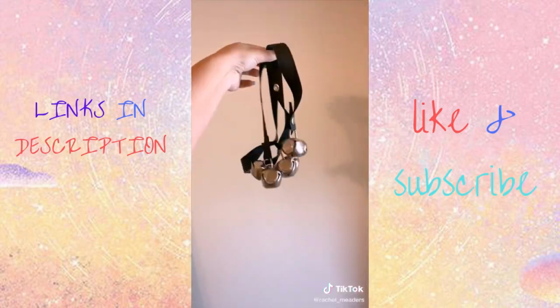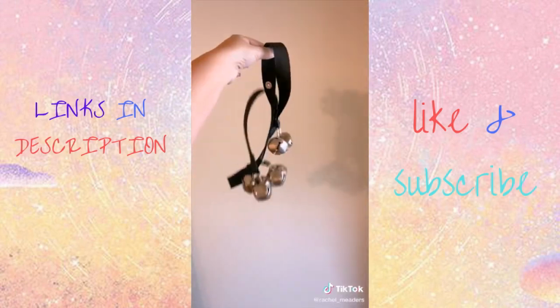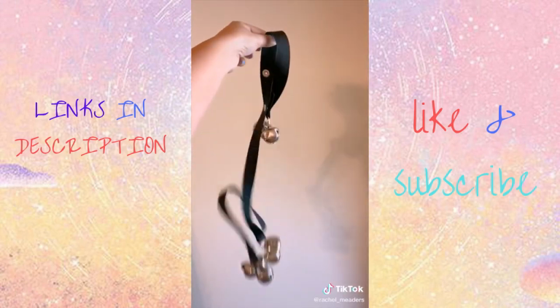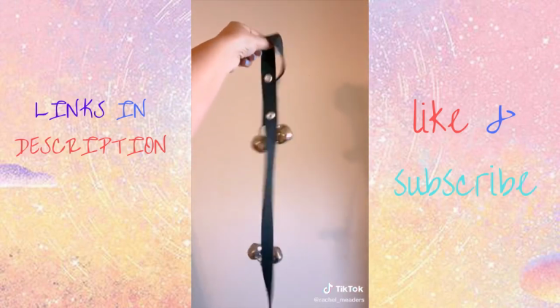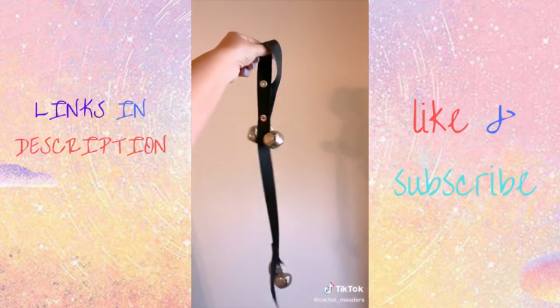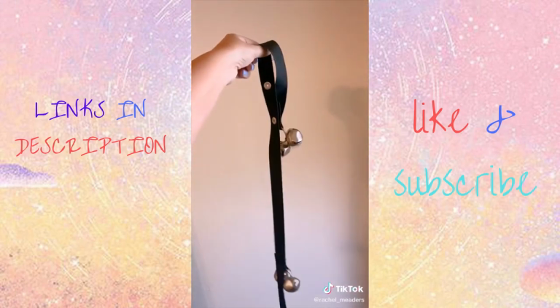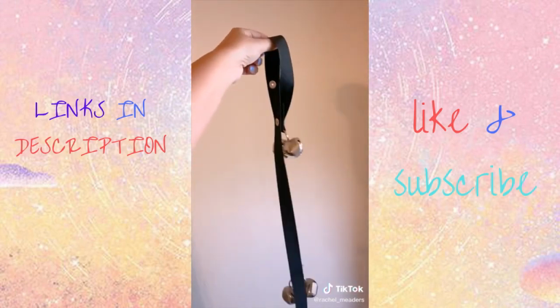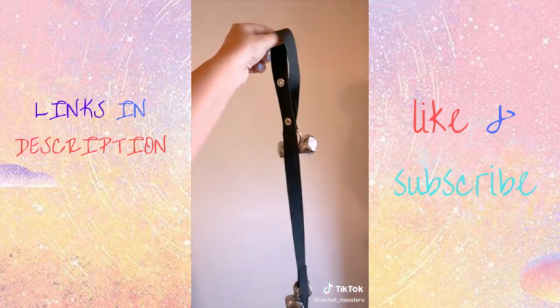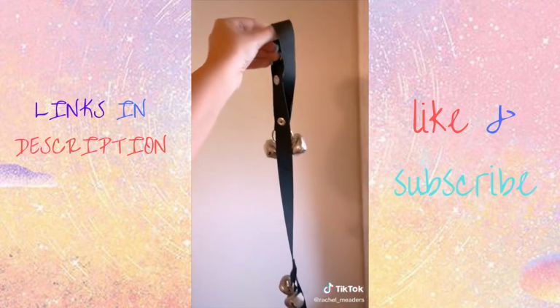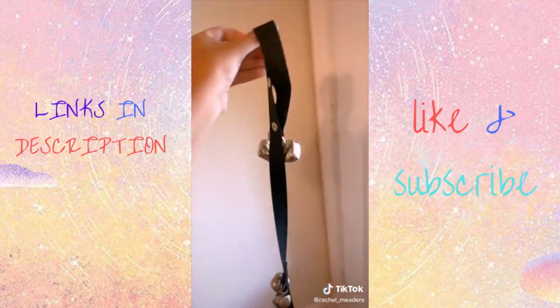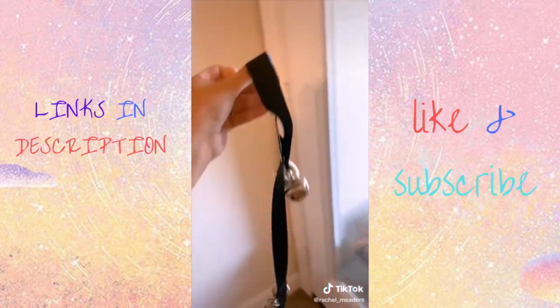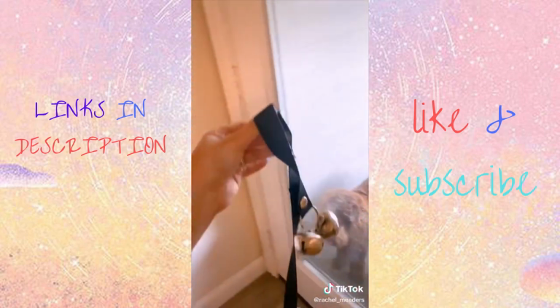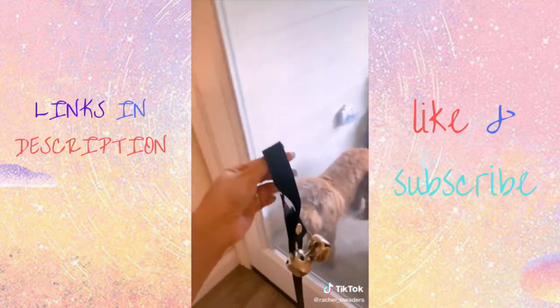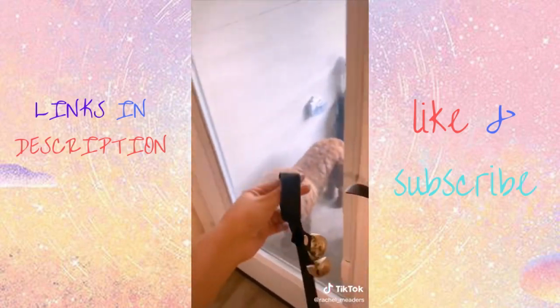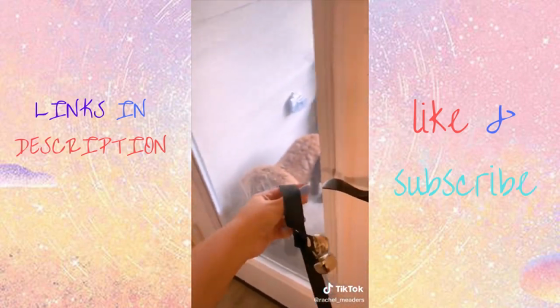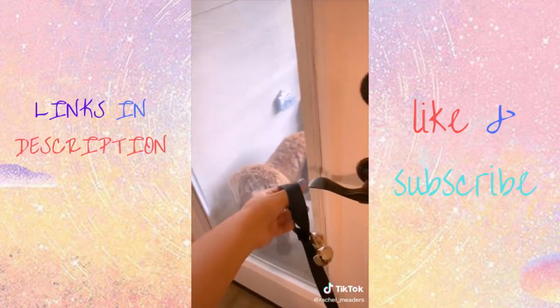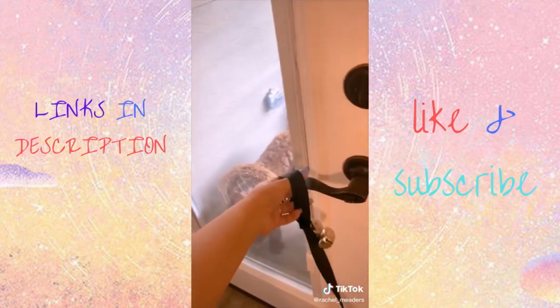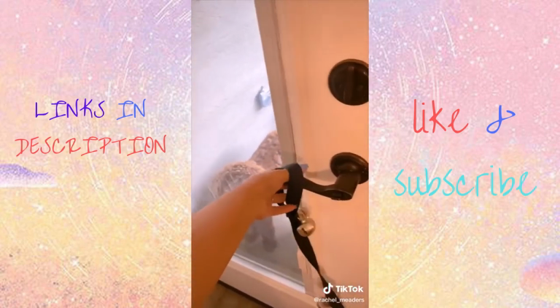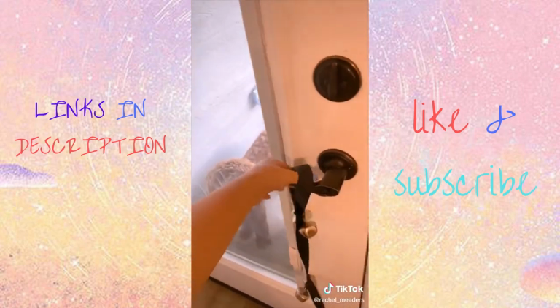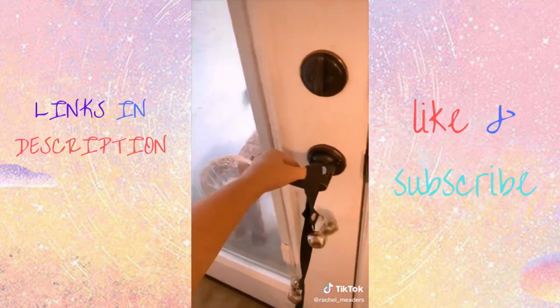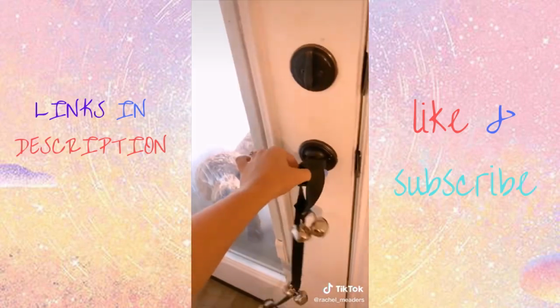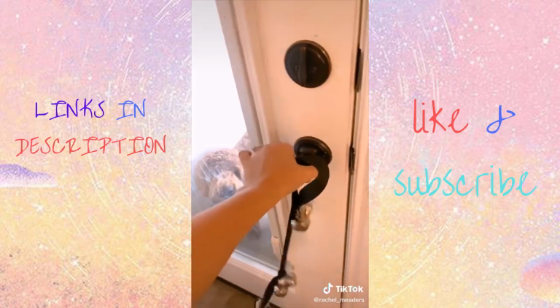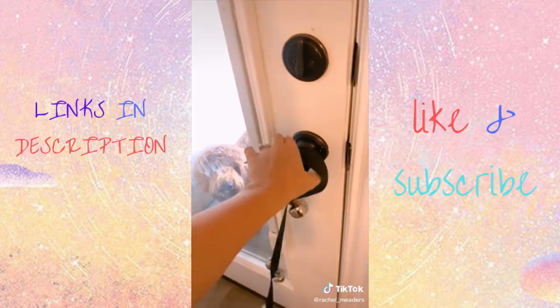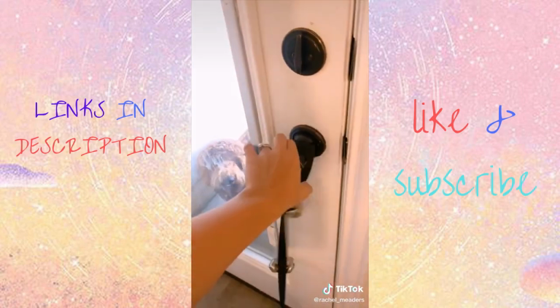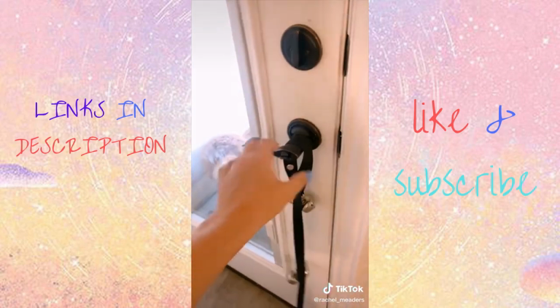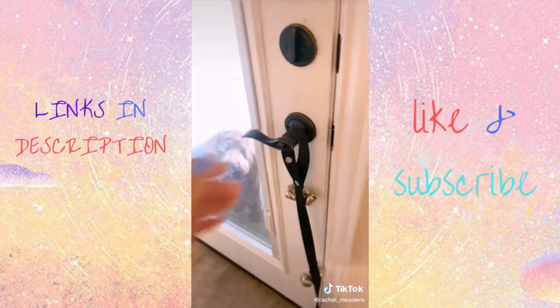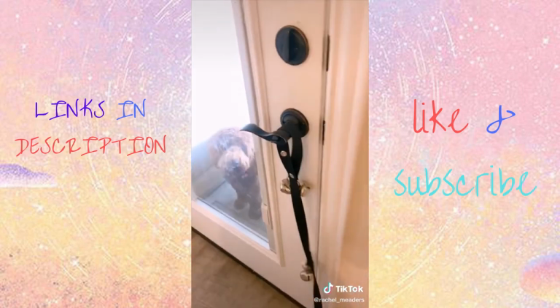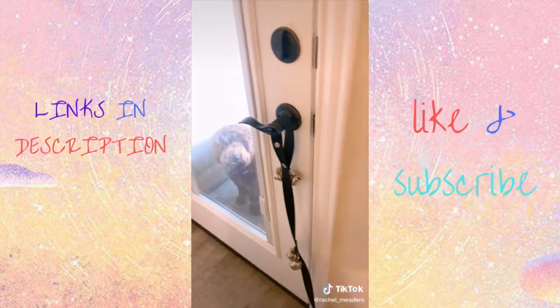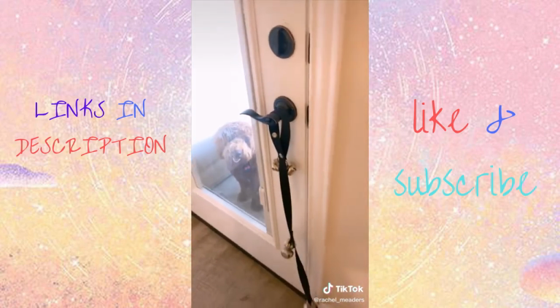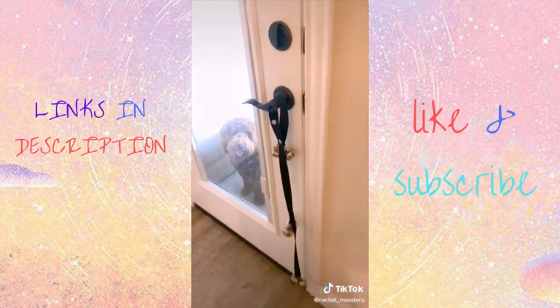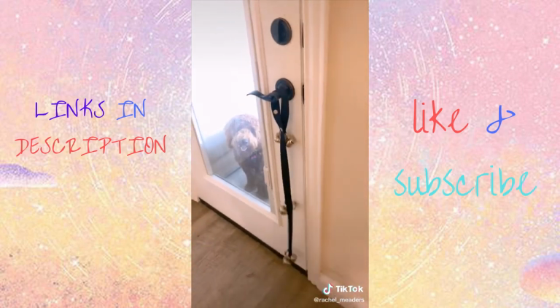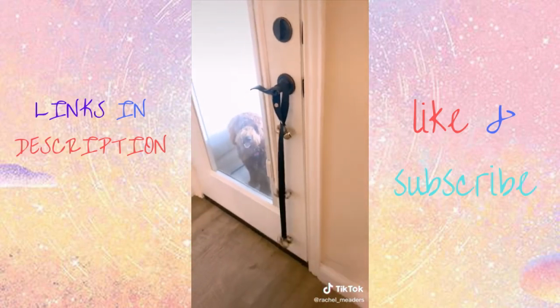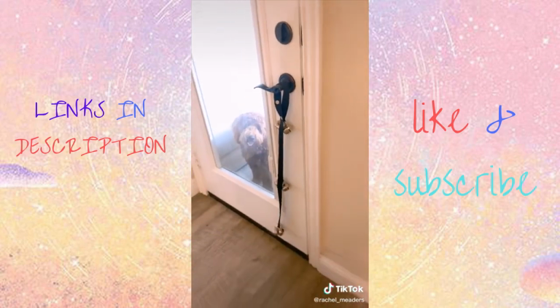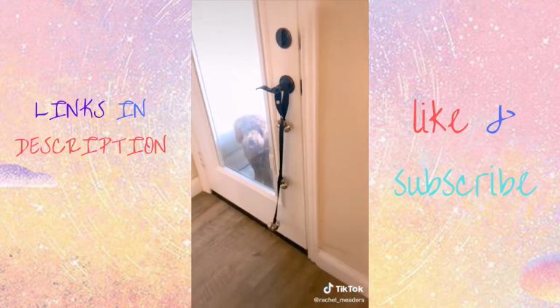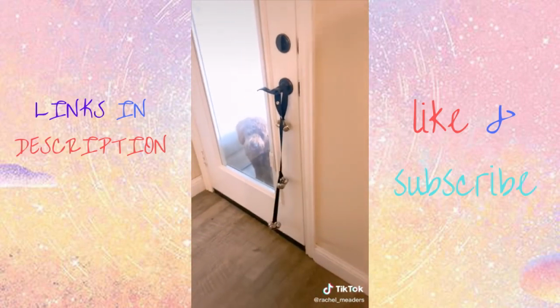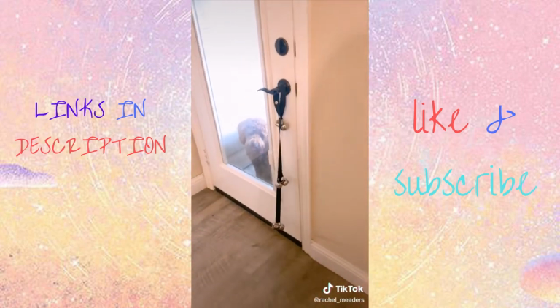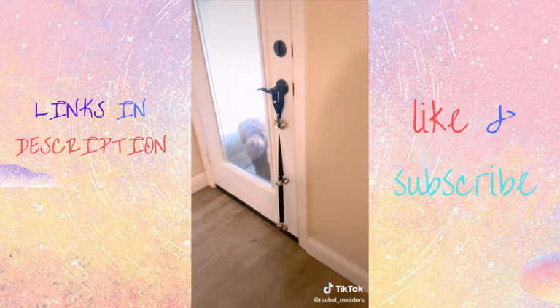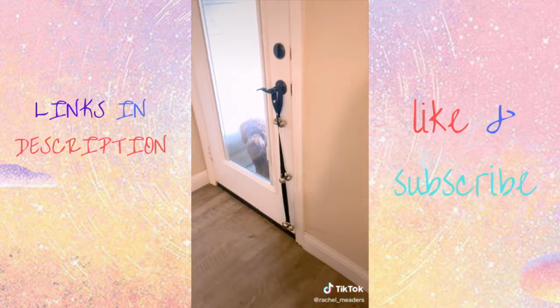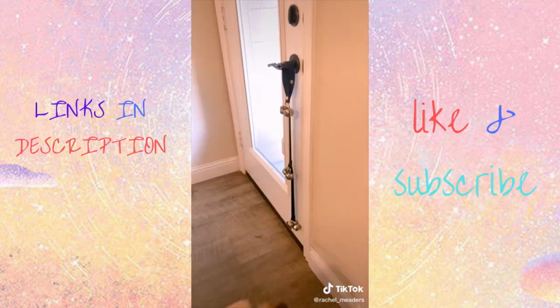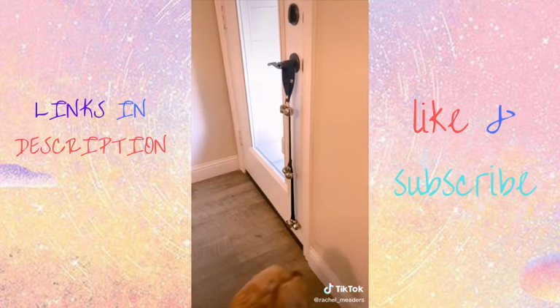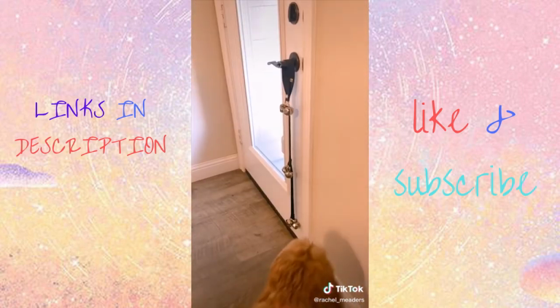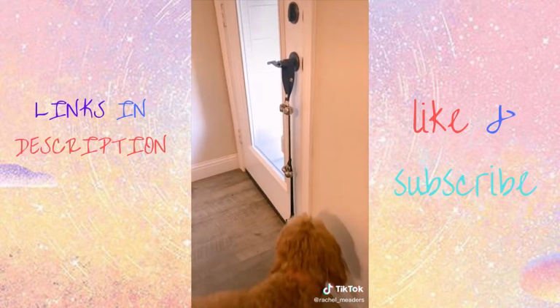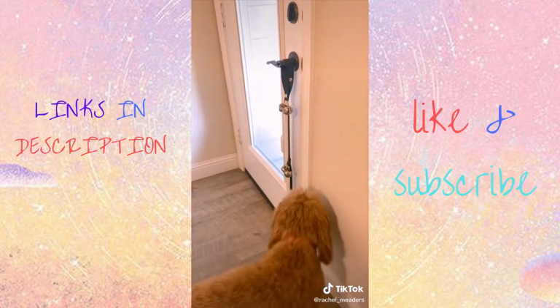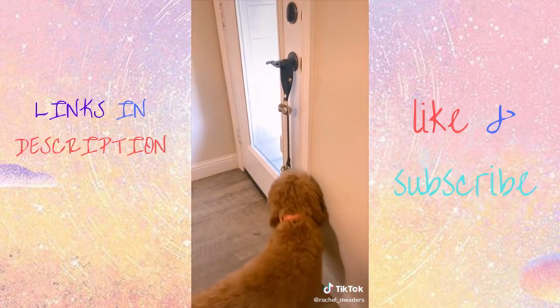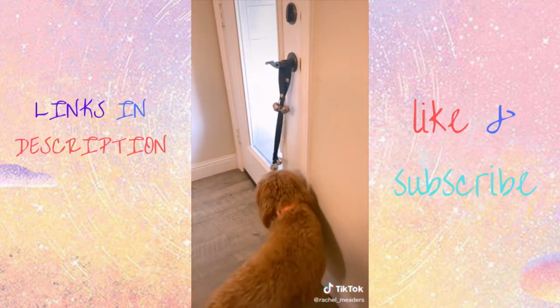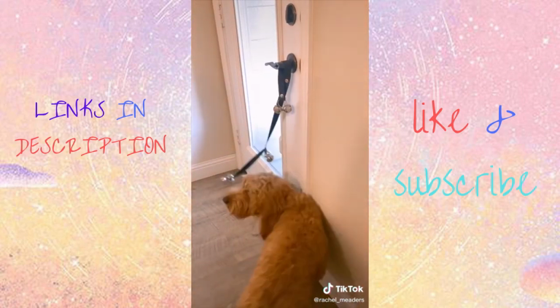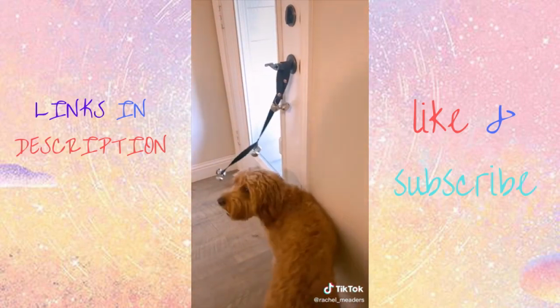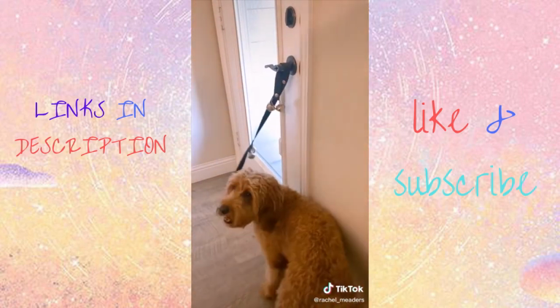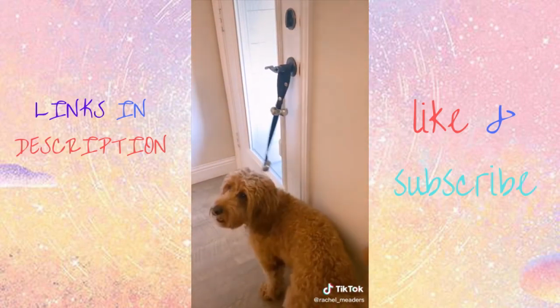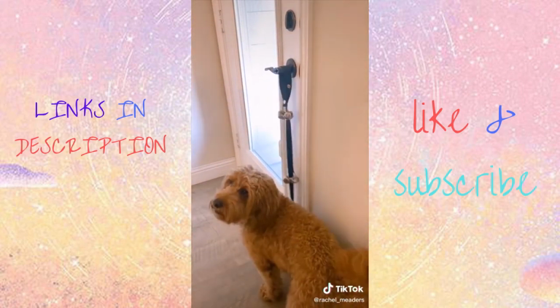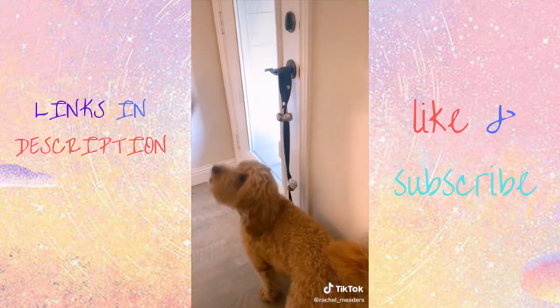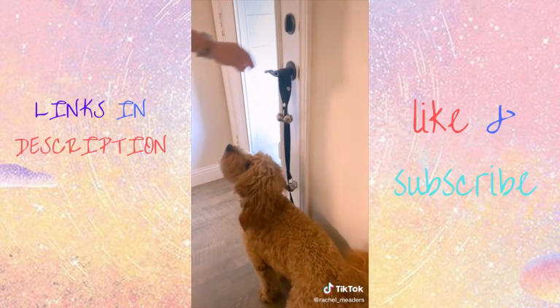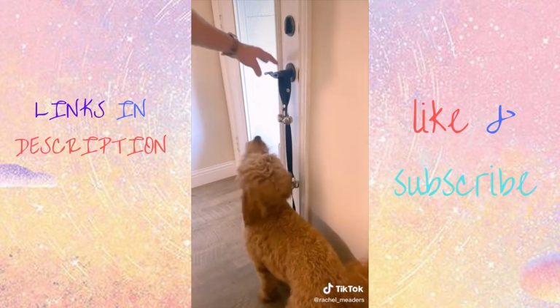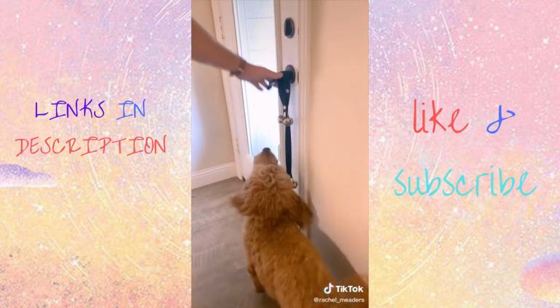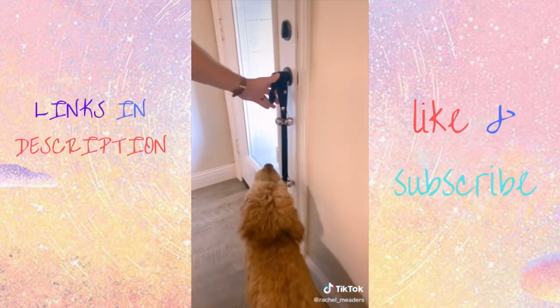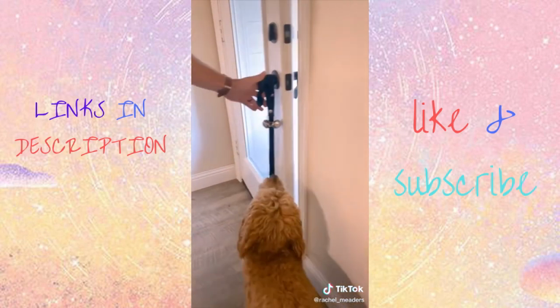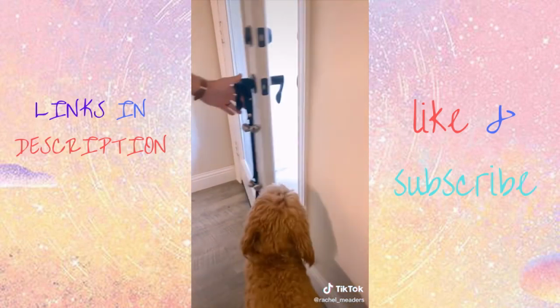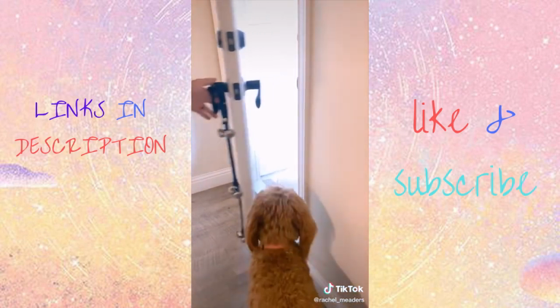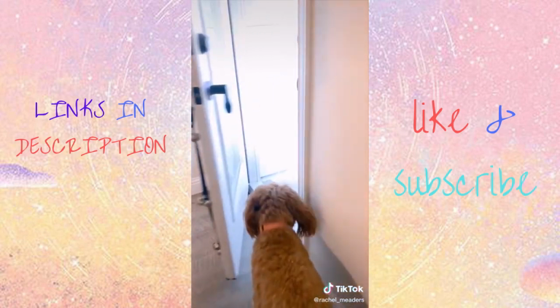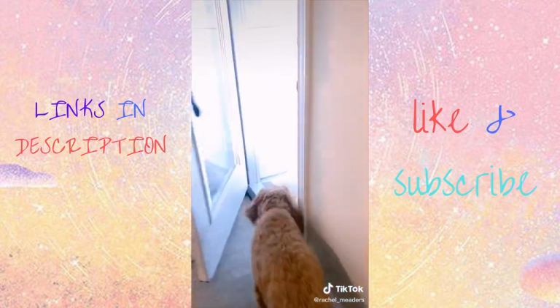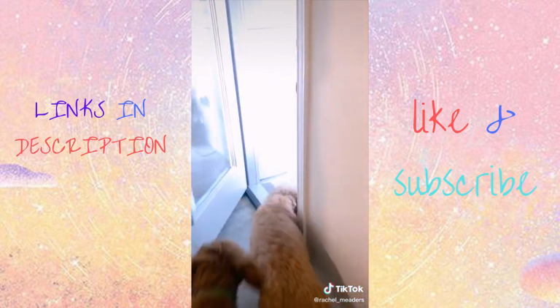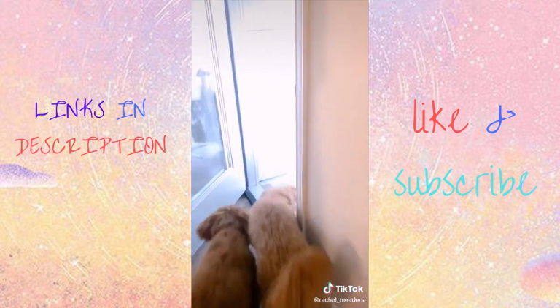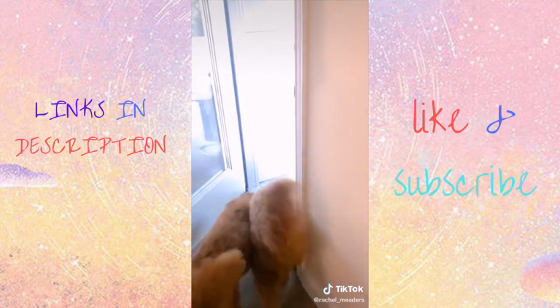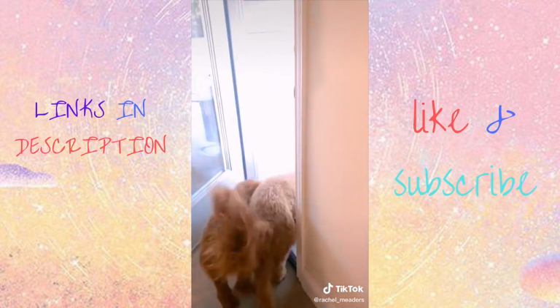These are our doggy doorbells that we've trained our dogs to ring when they need to go outside to go potty, rather than allowing them to bark or scratch at the door to get our attention.